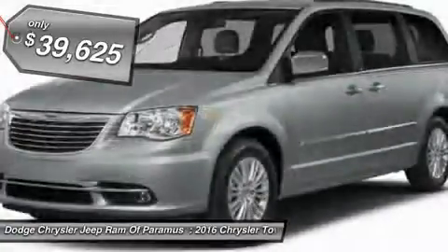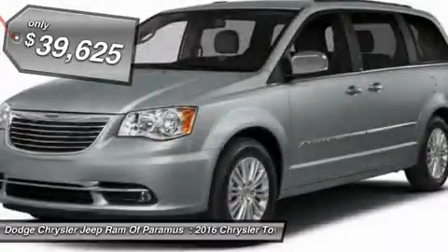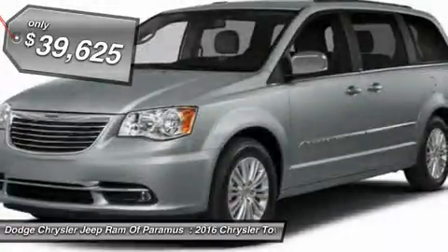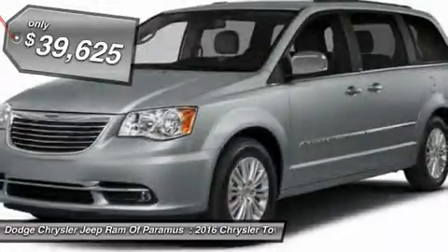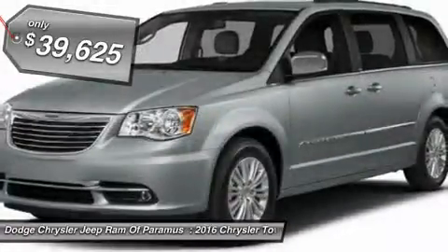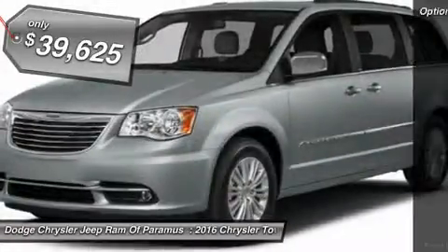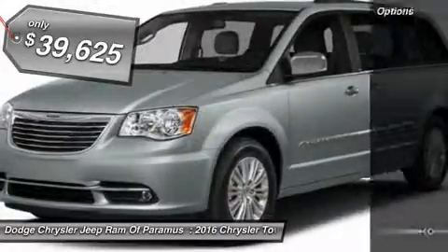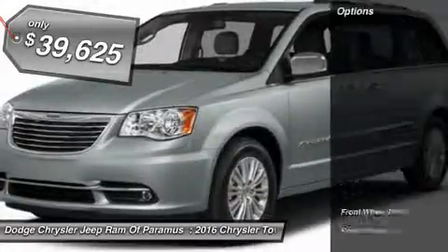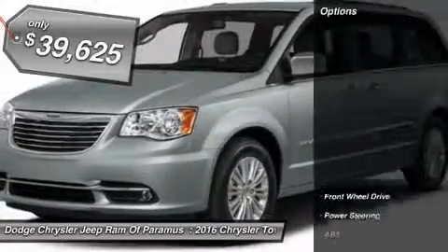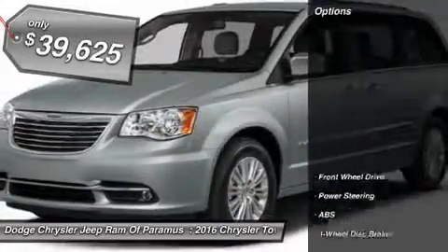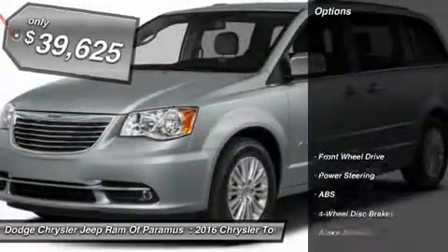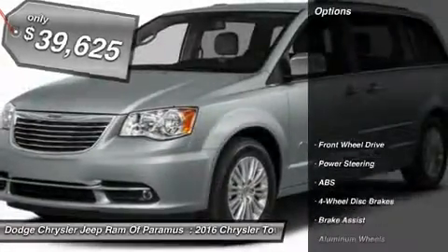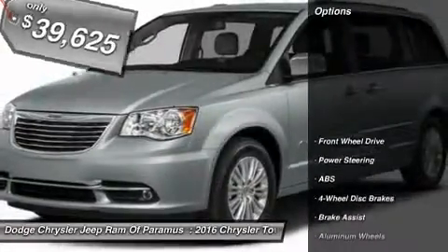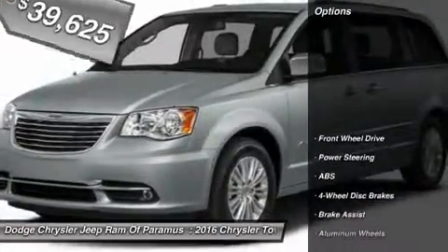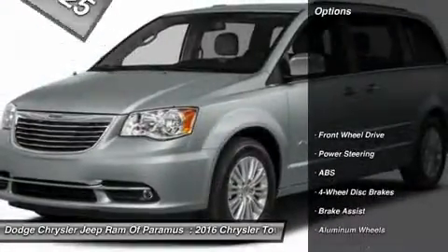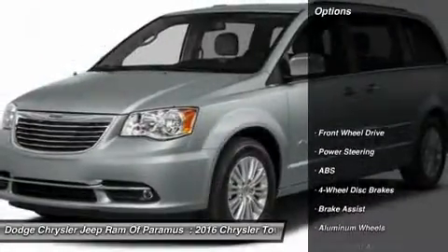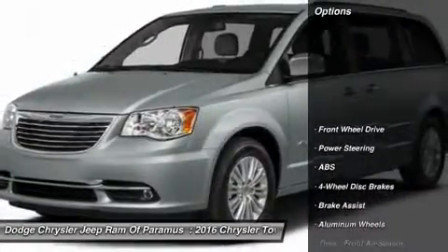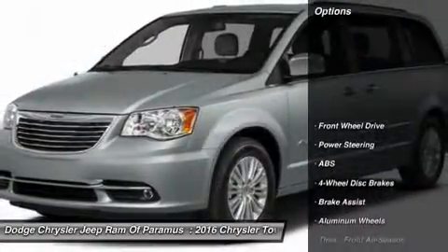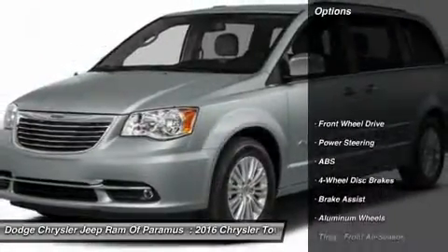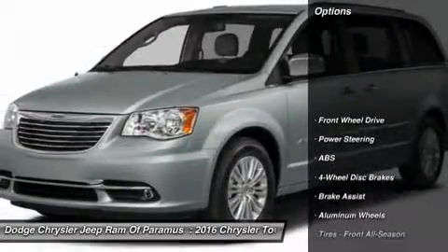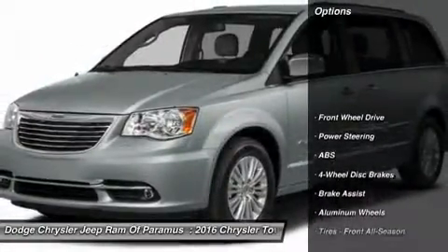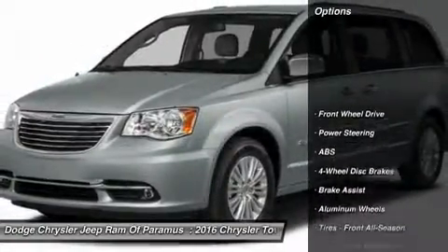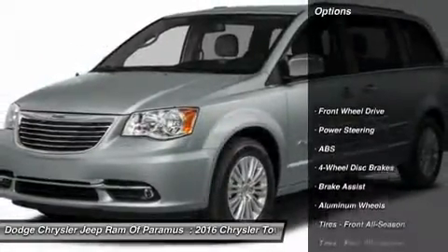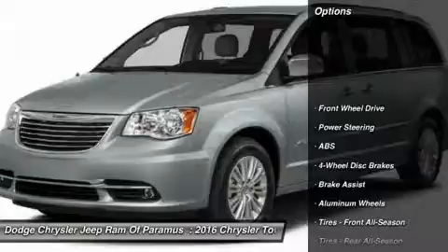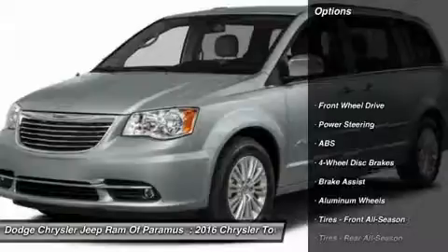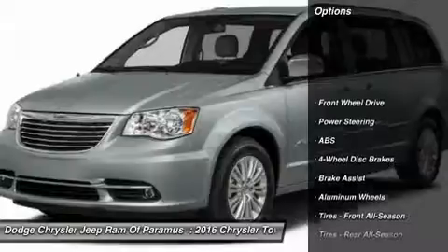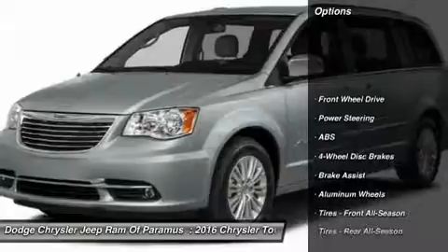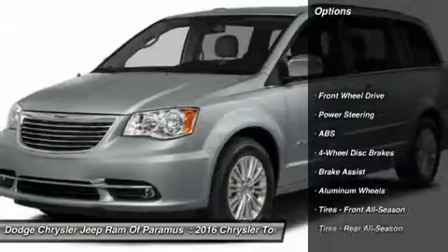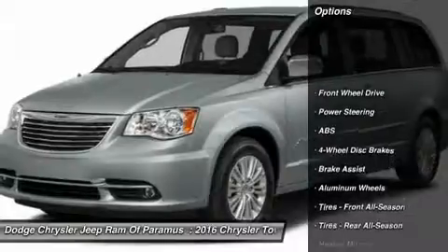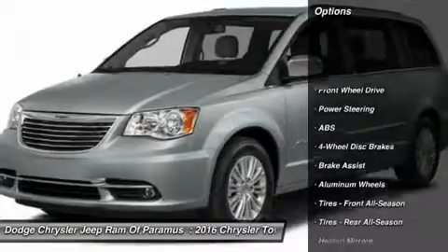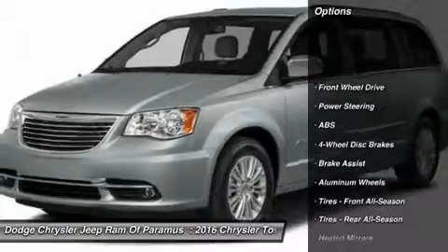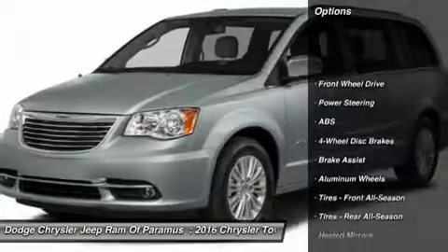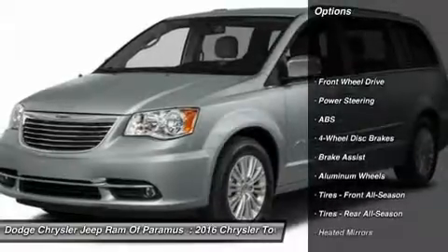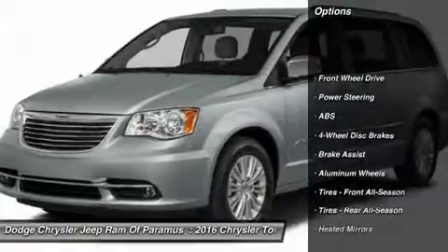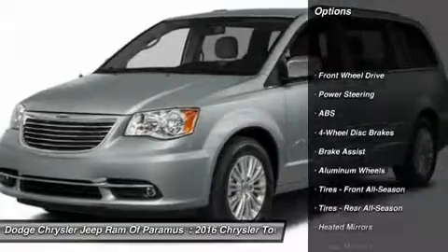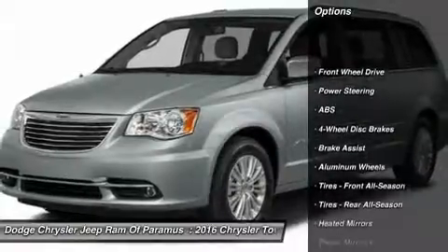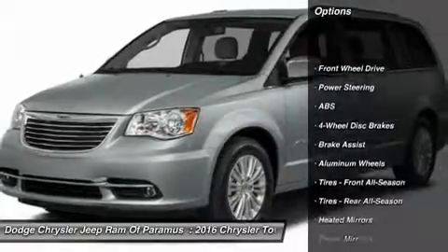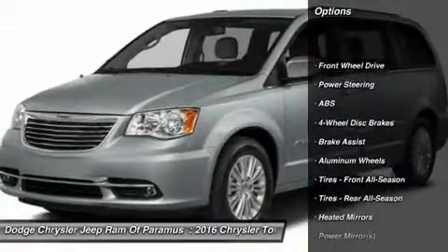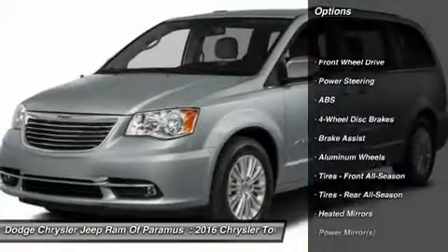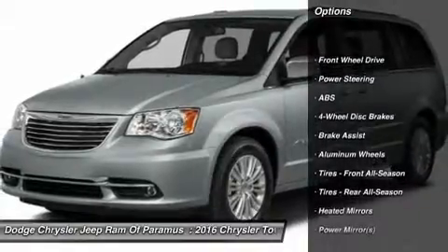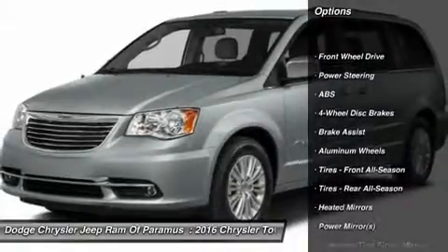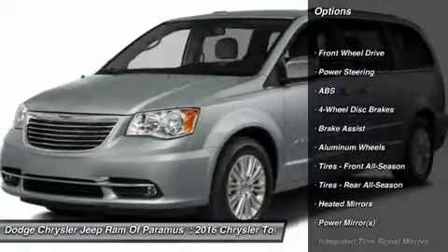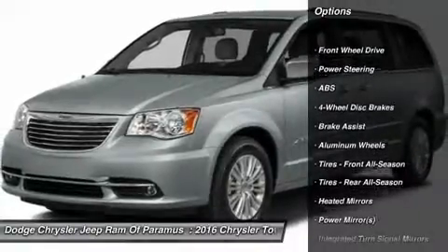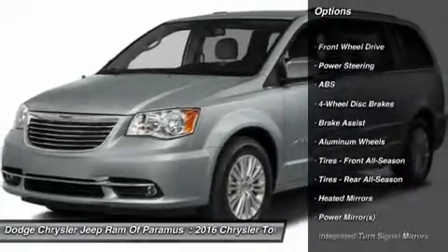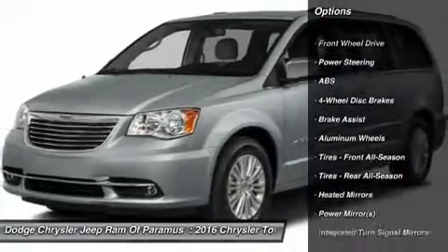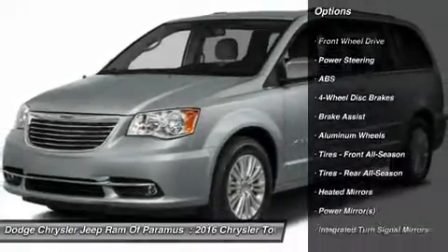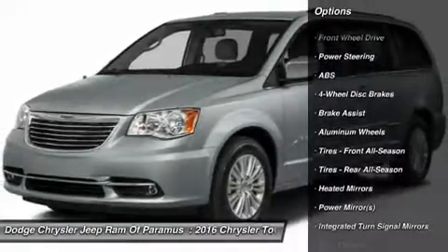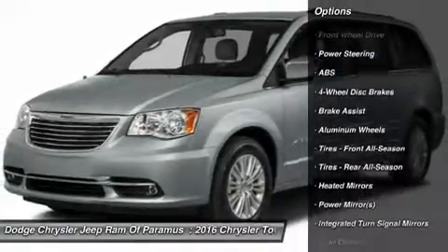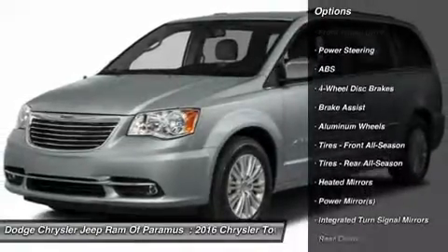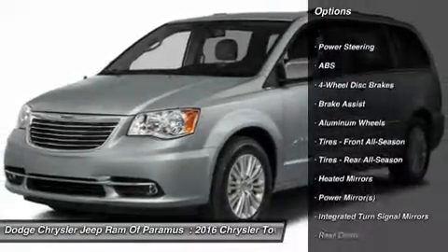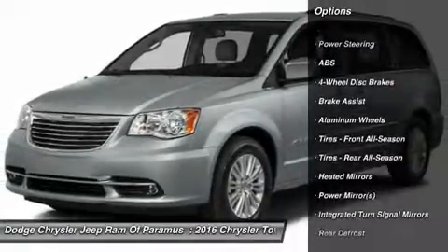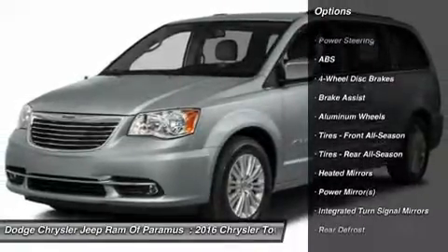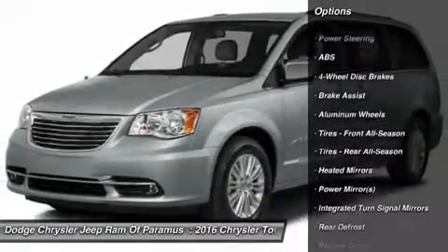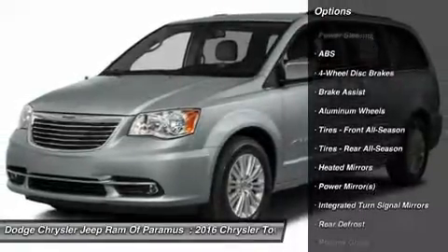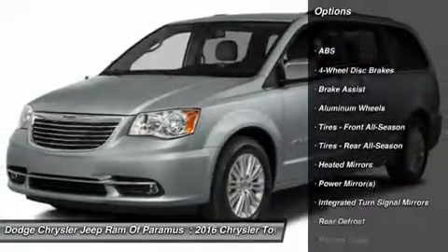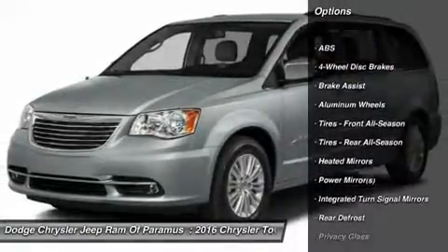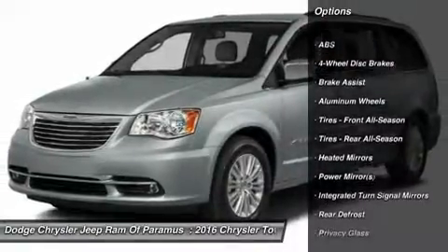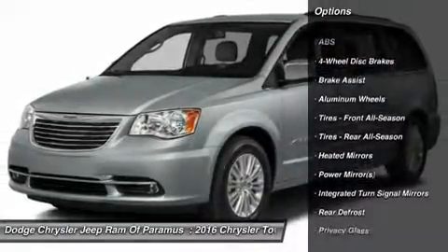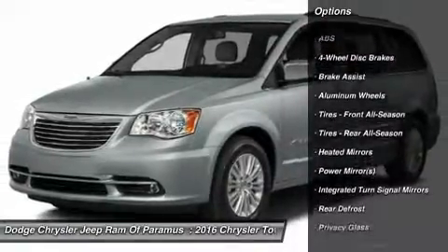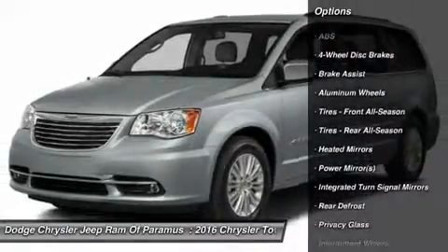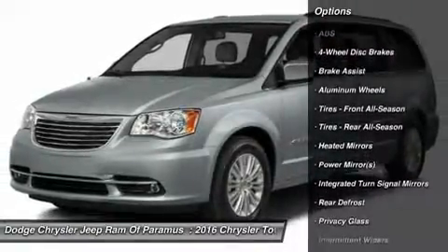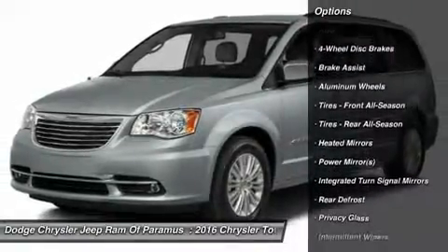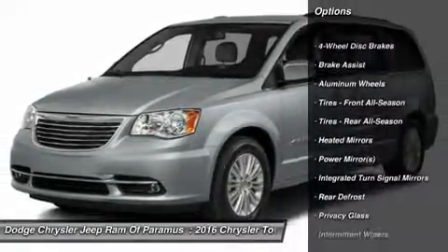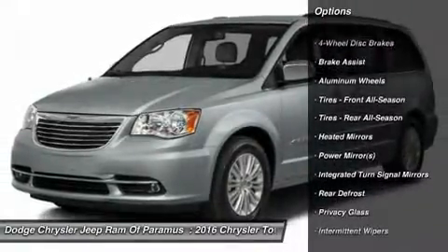Here are some of this vehicle's great options: Anti-Lock Braking System, Keyless Entry, Power Lift Gate, Power Passenger Seat.